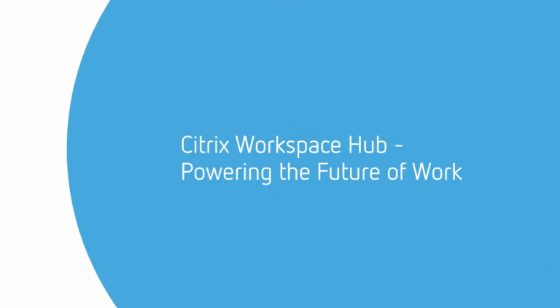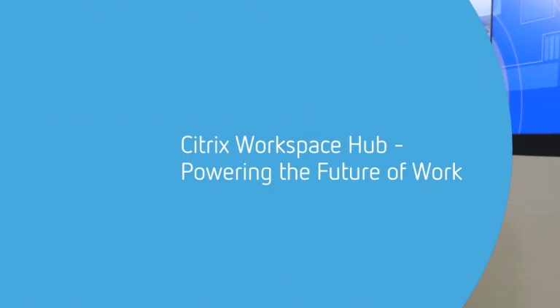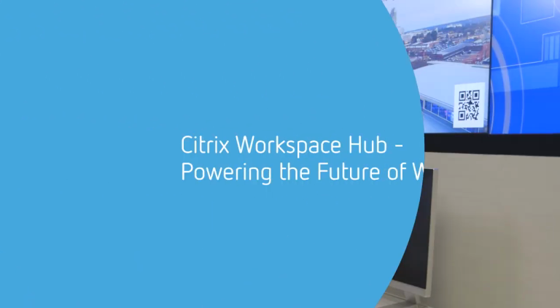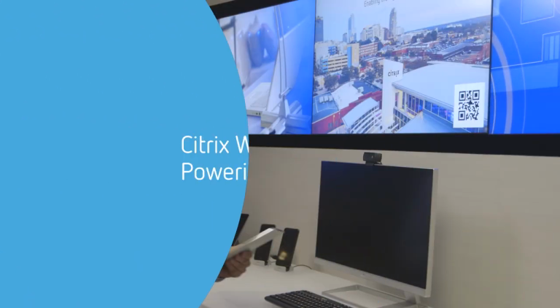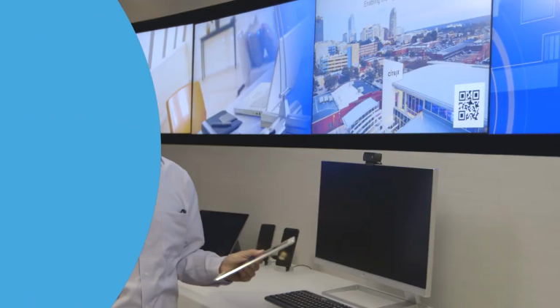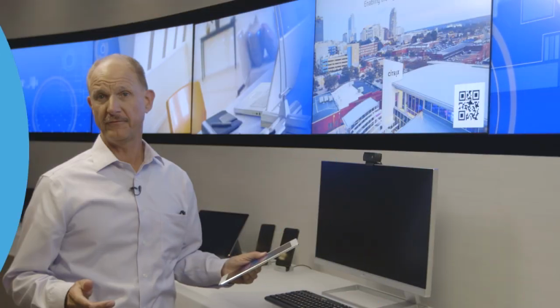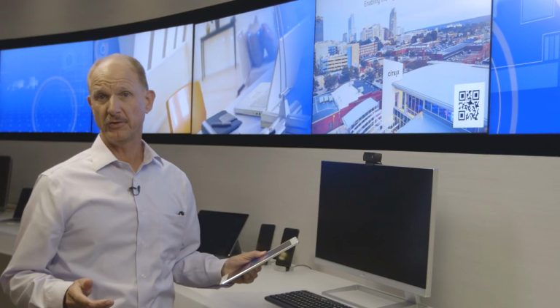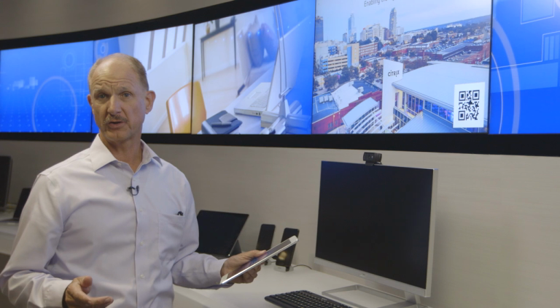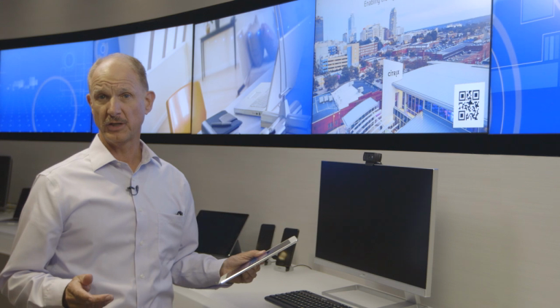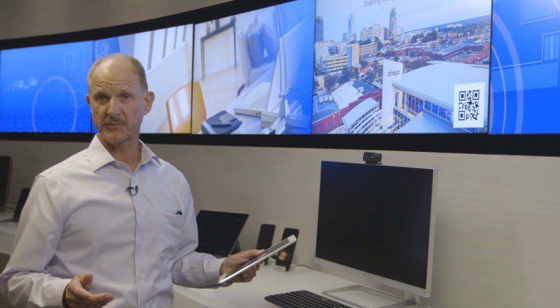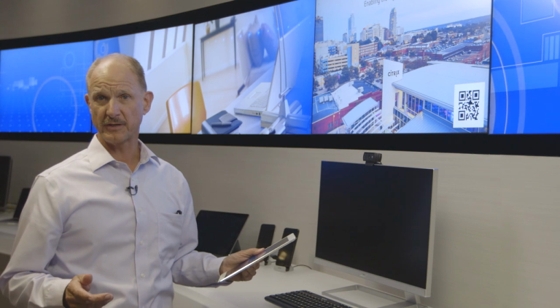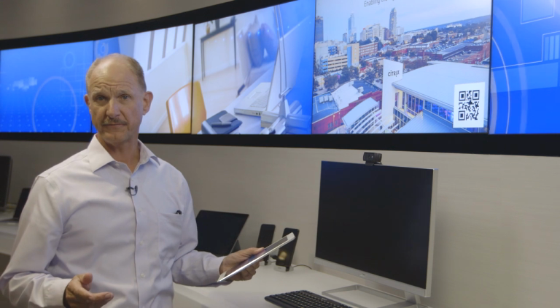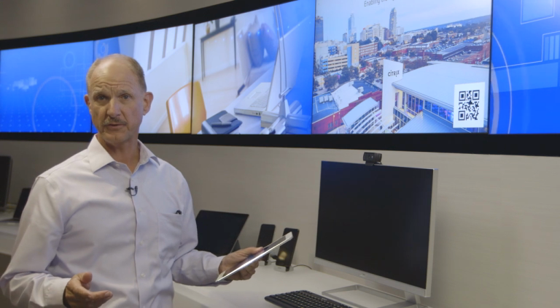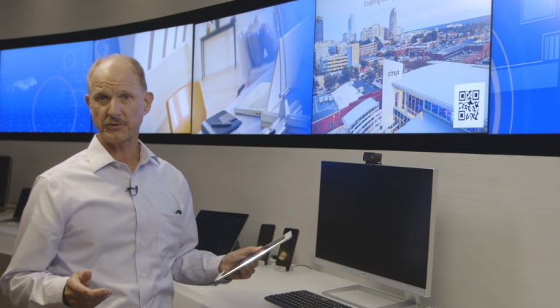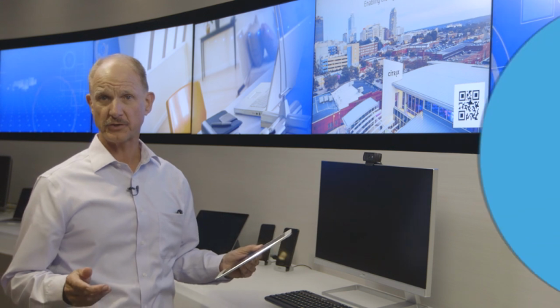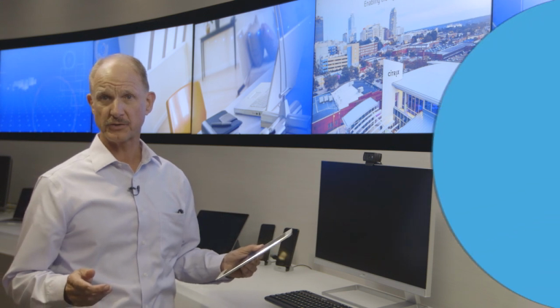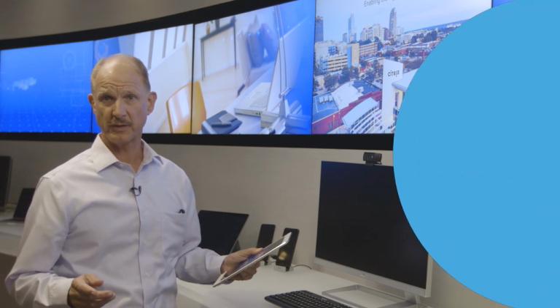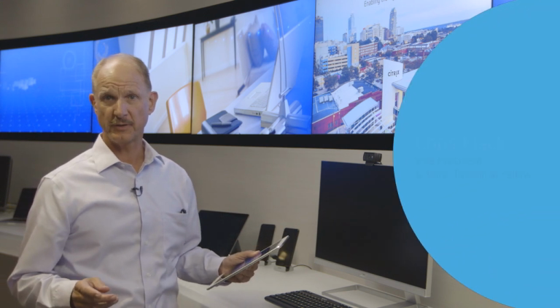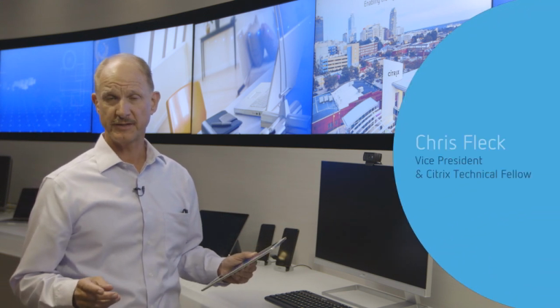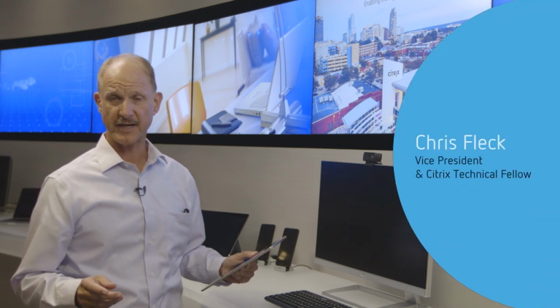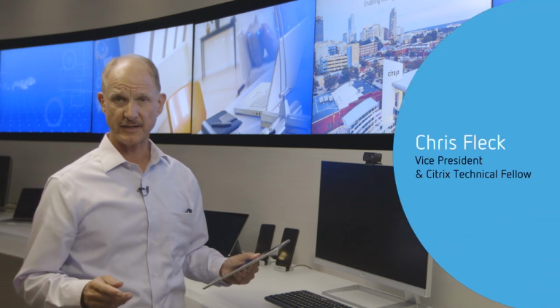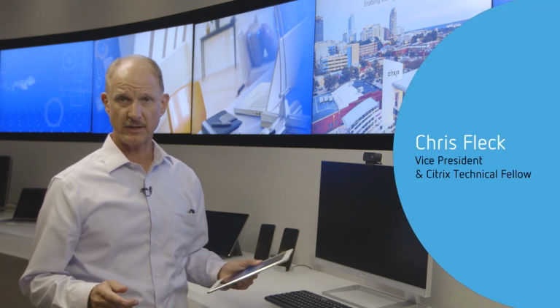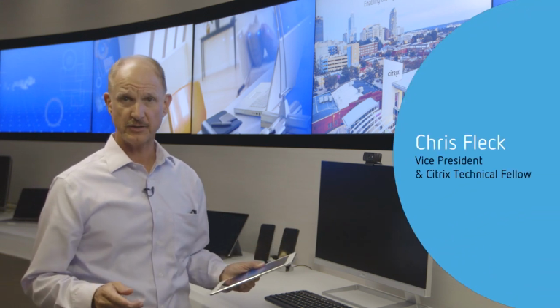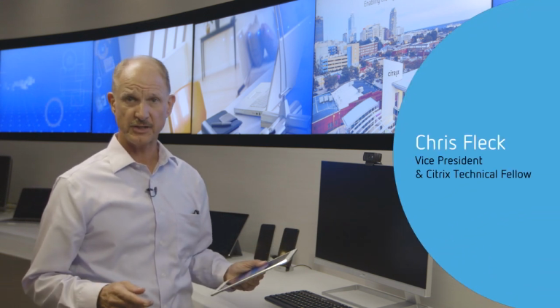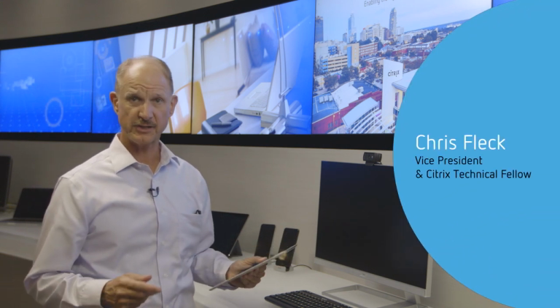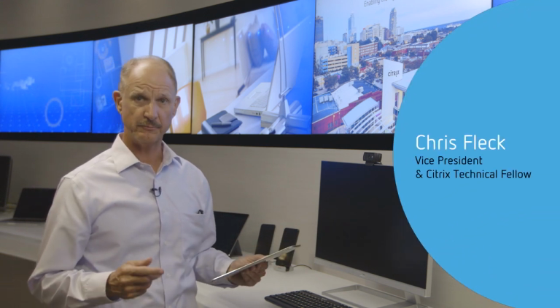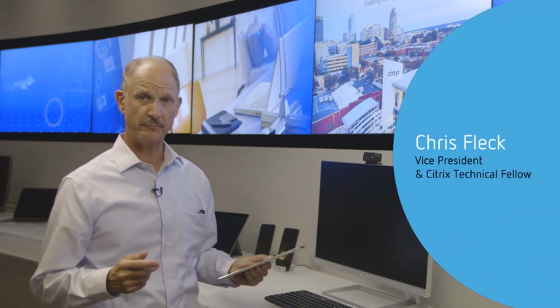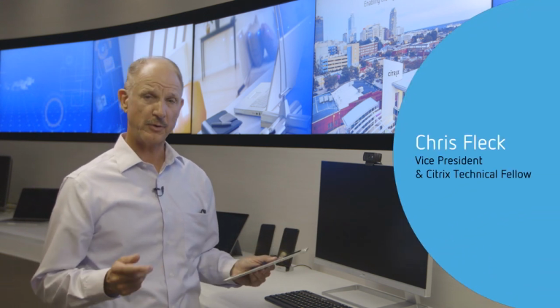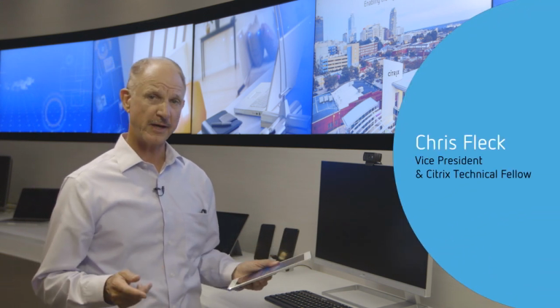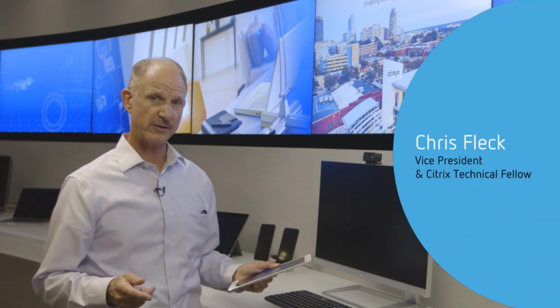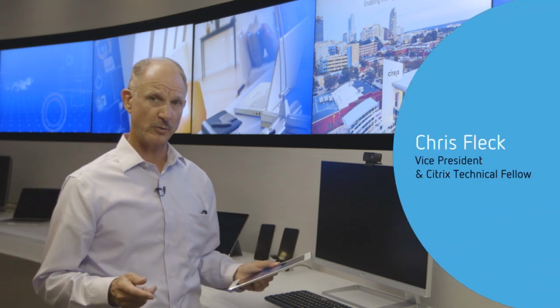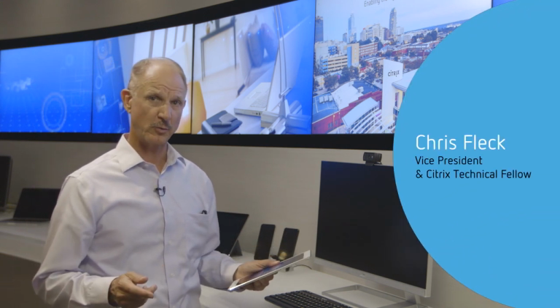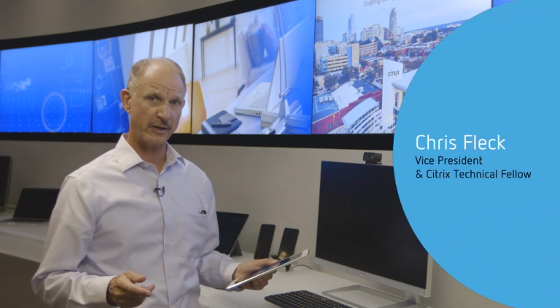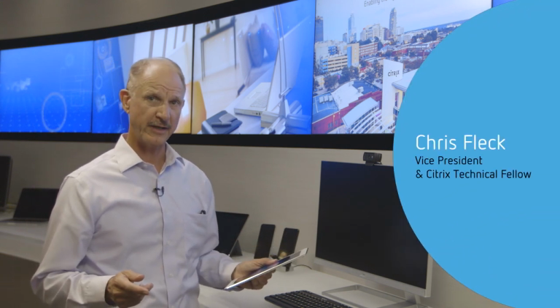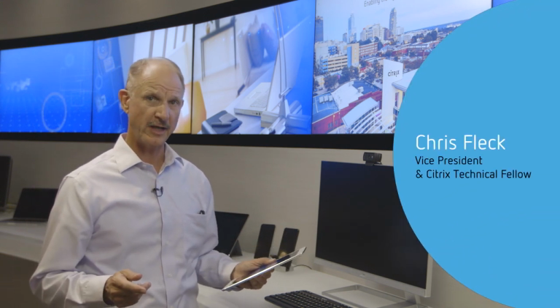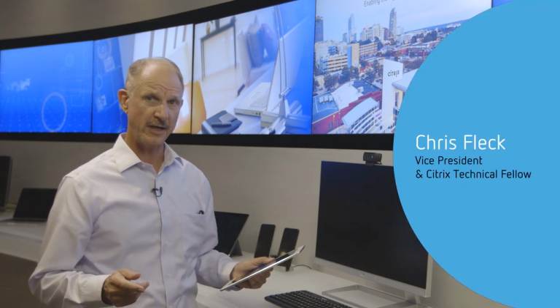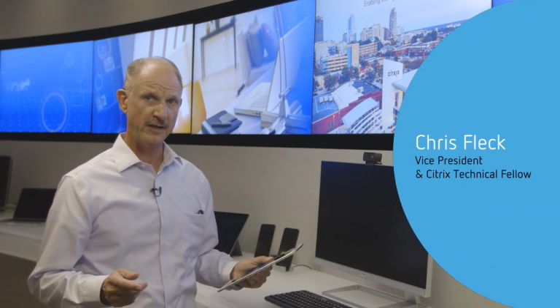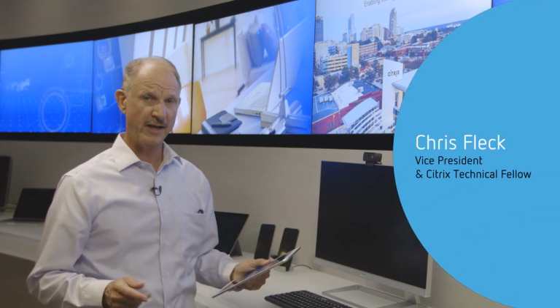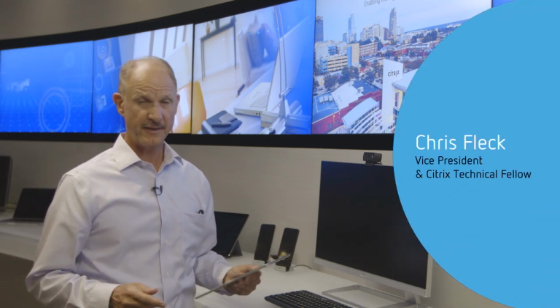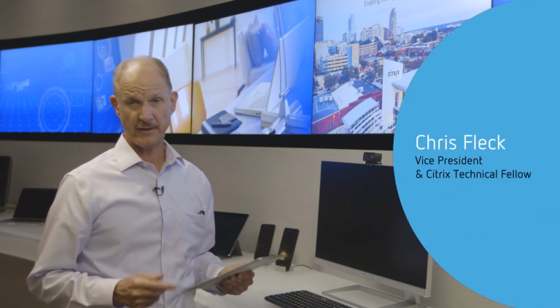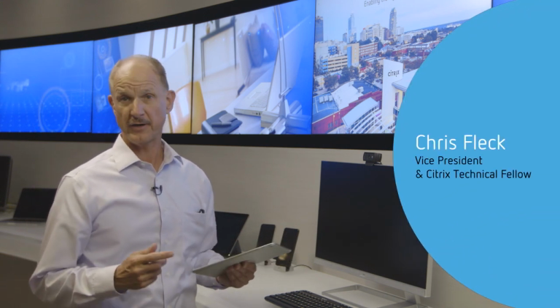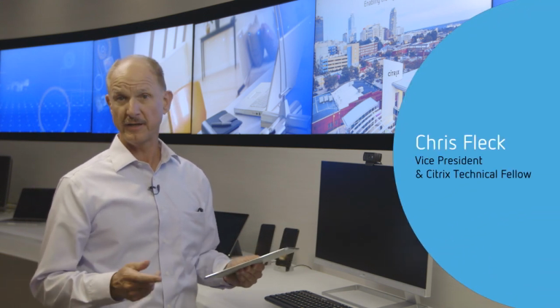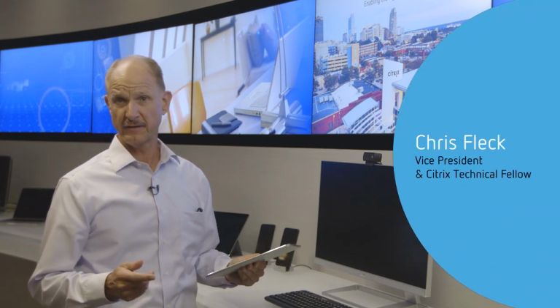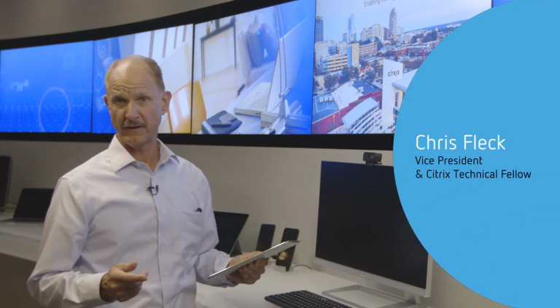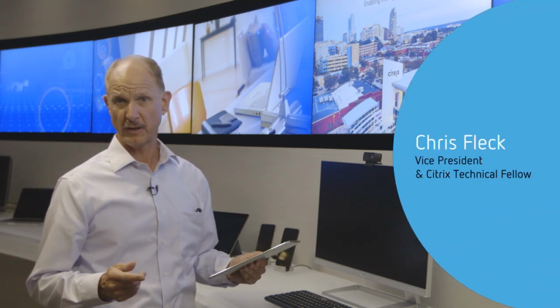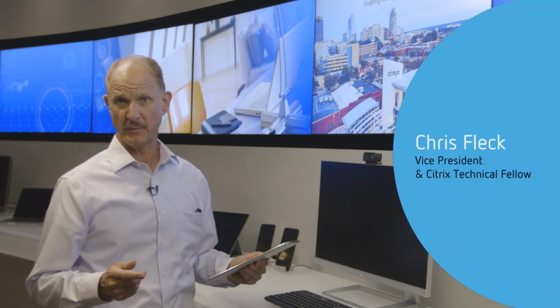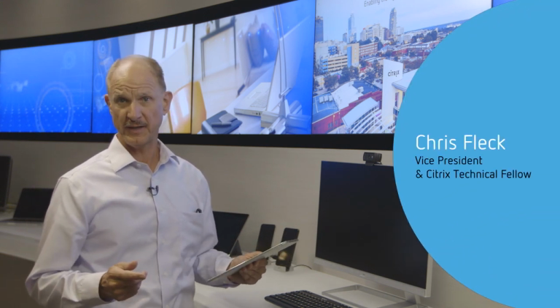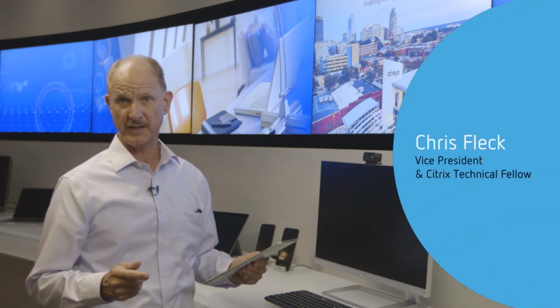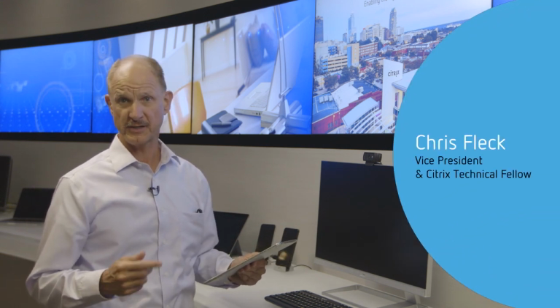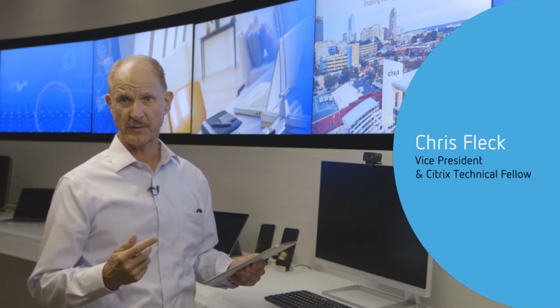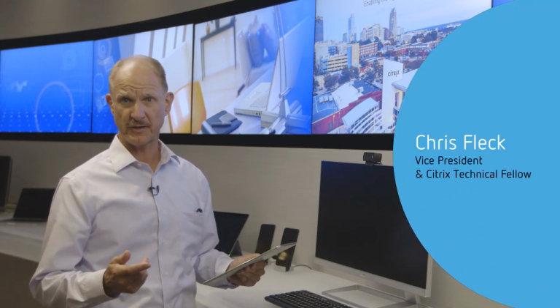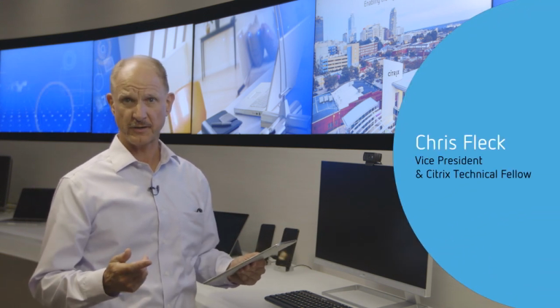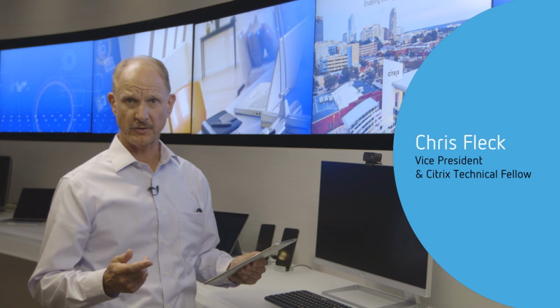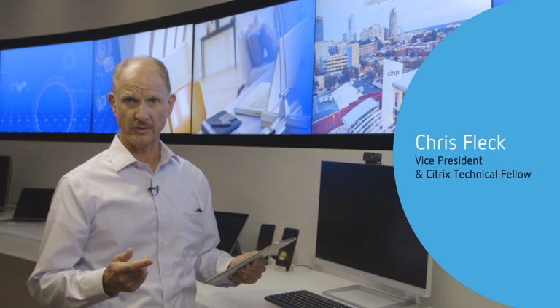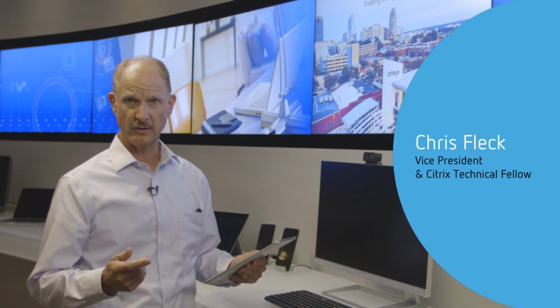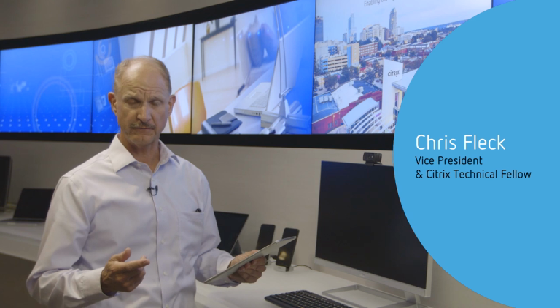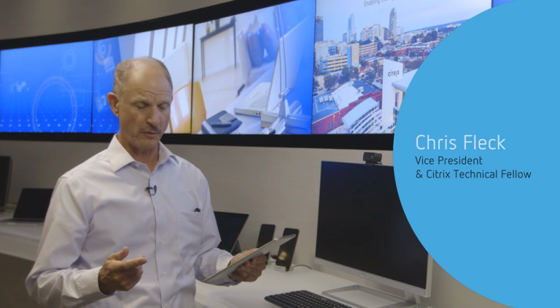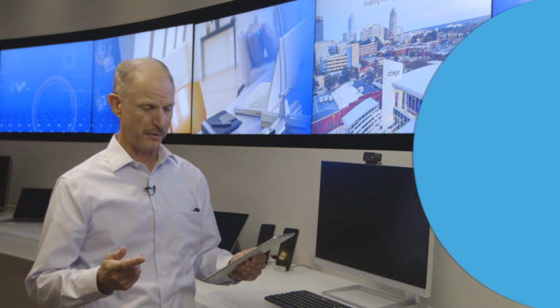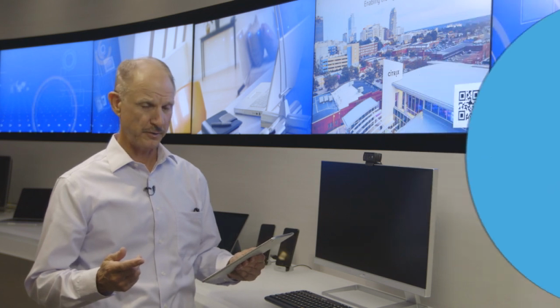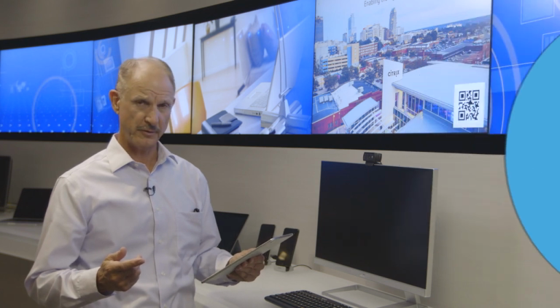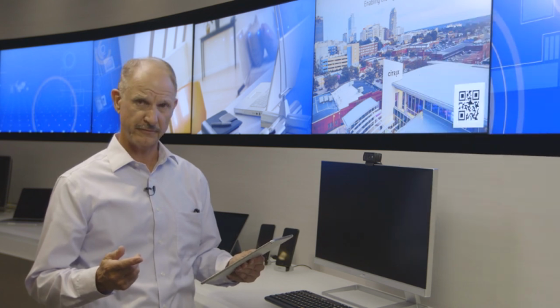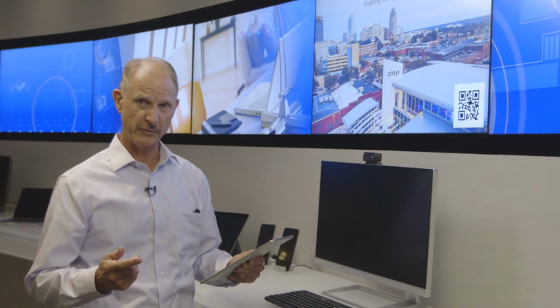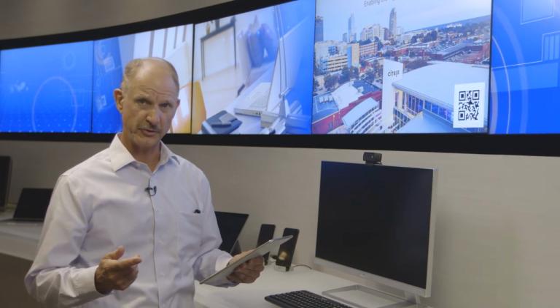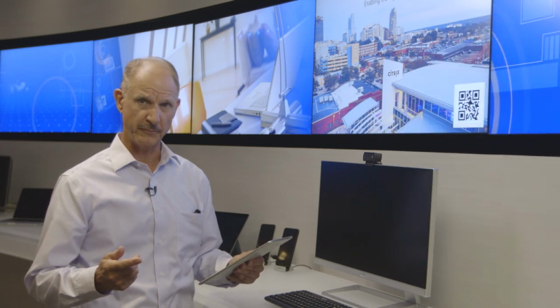I want to give you a glimpse of the future — some of the technologies and products we're working on that are in development and something you can look forward to in the future.